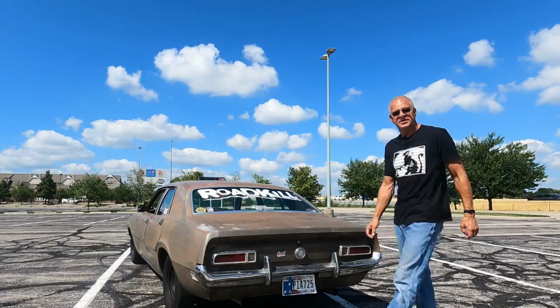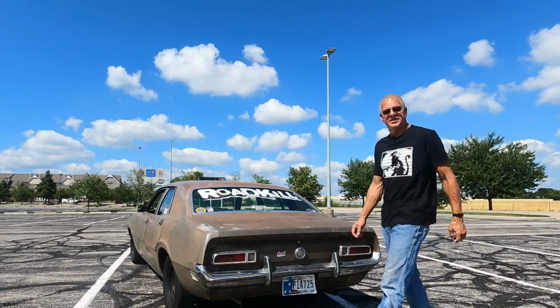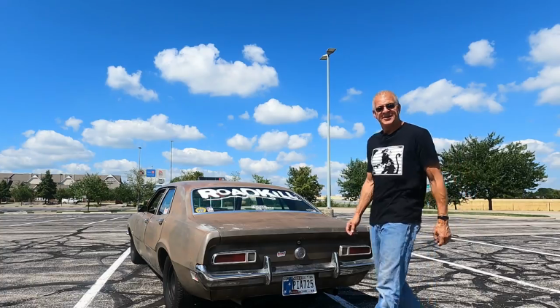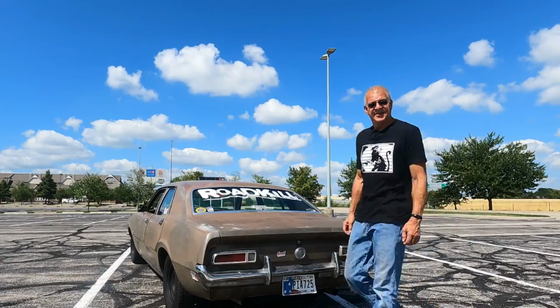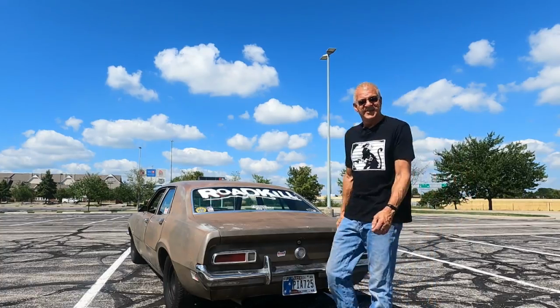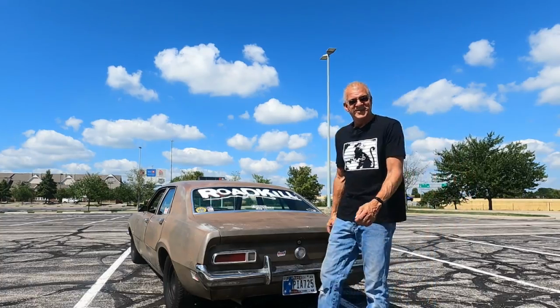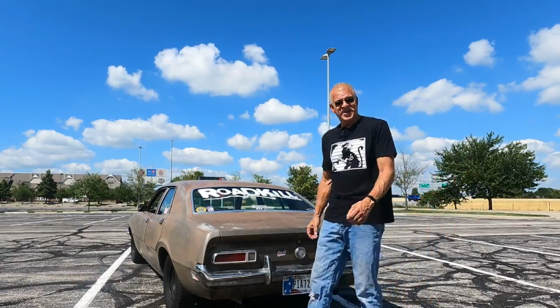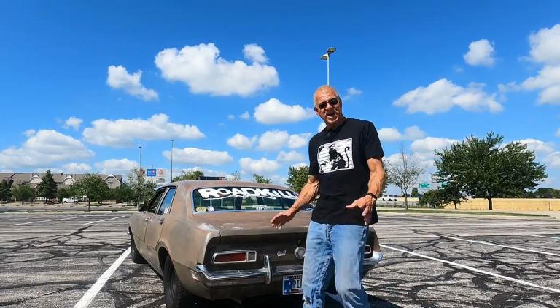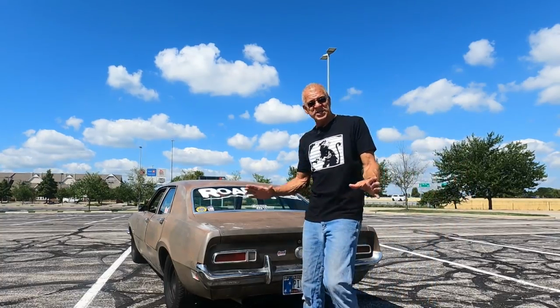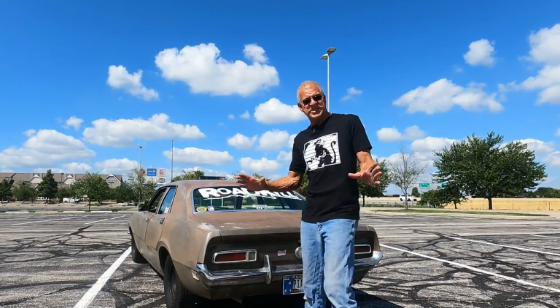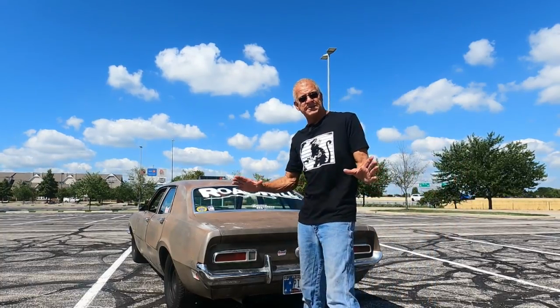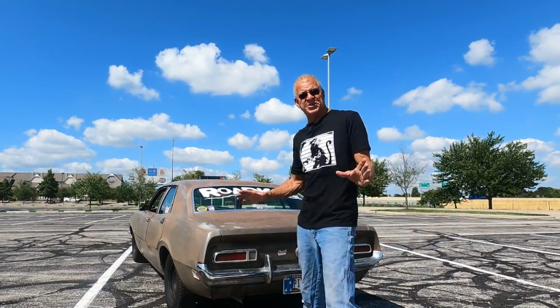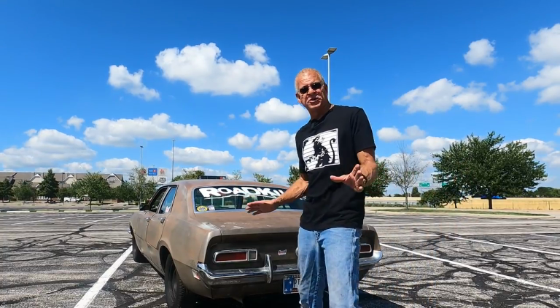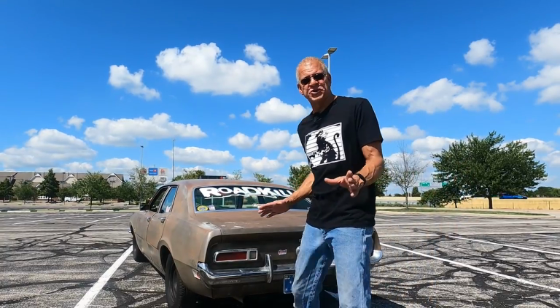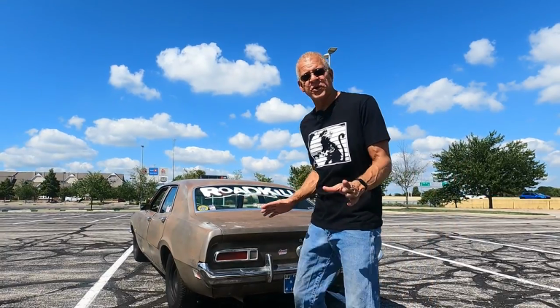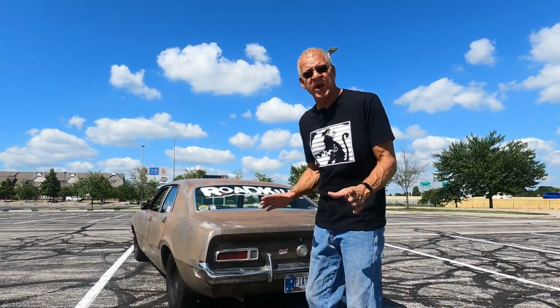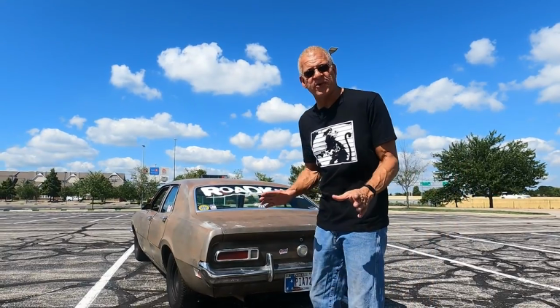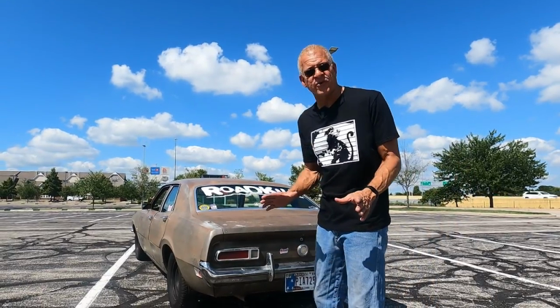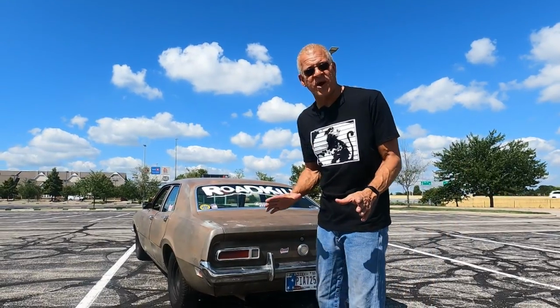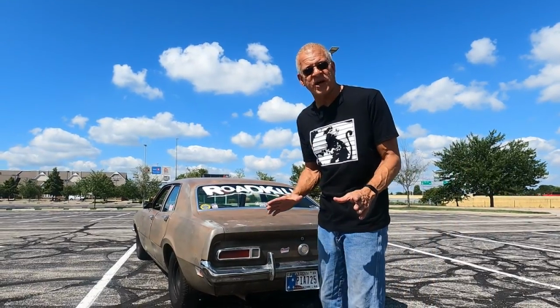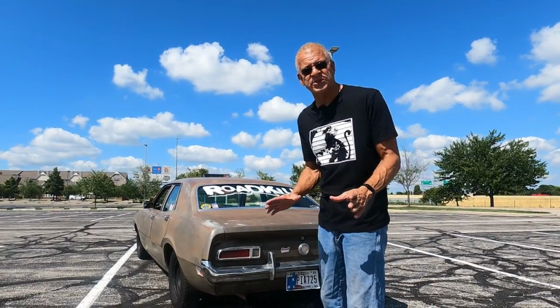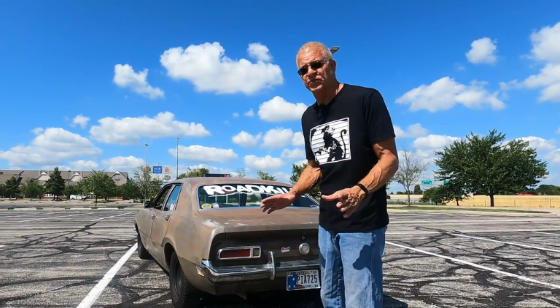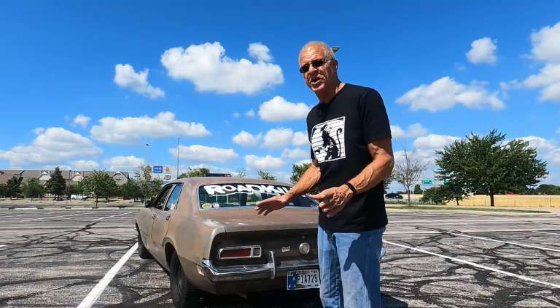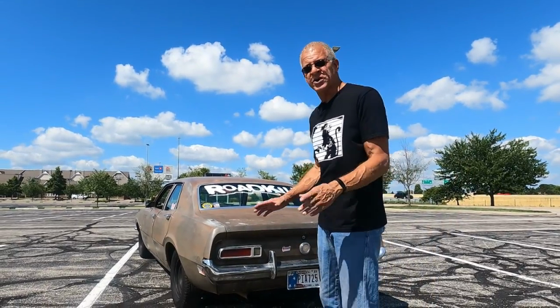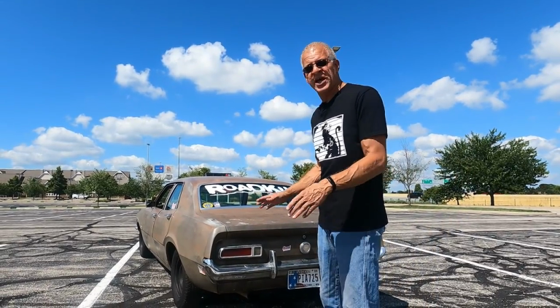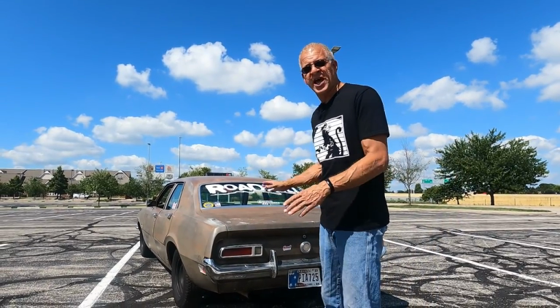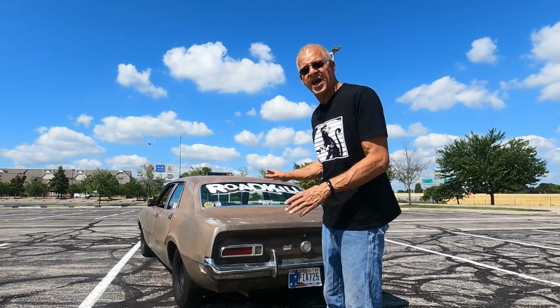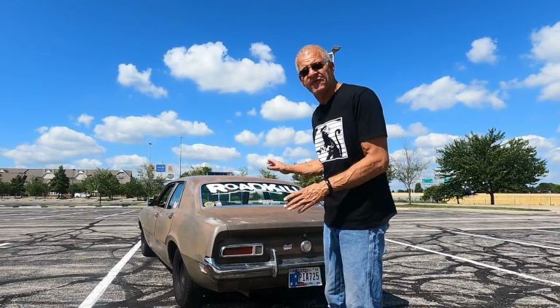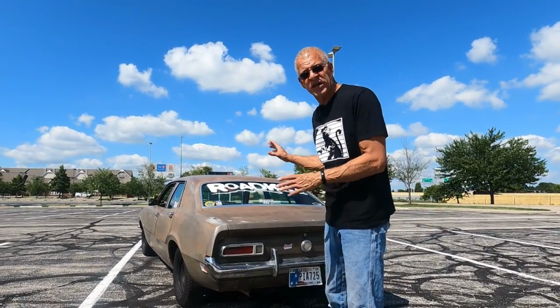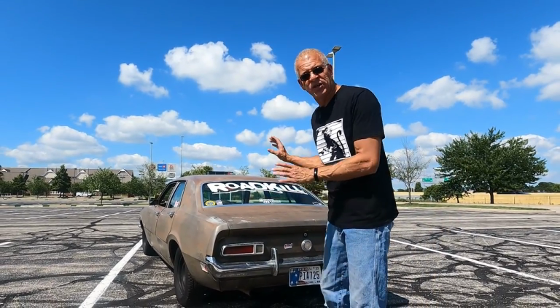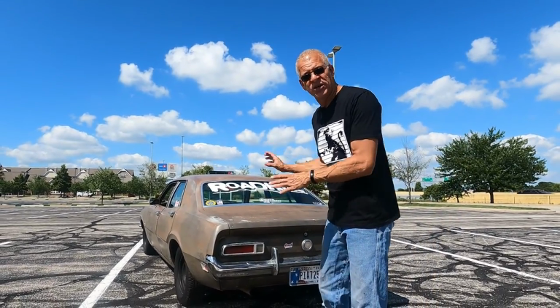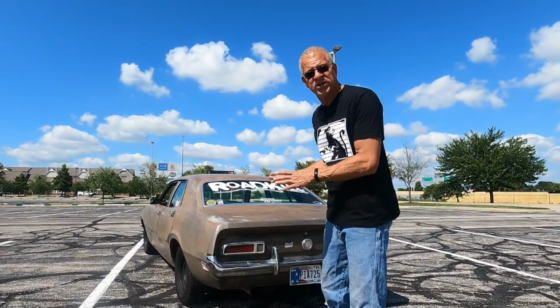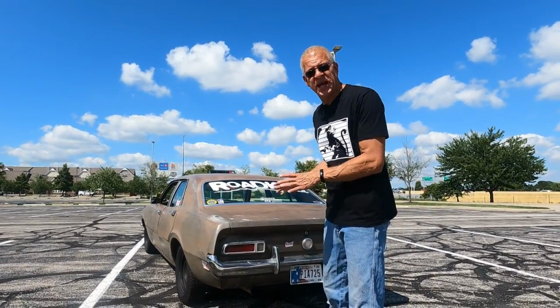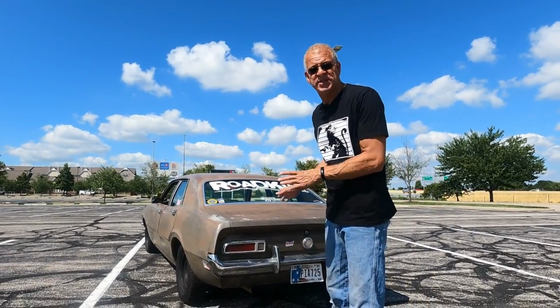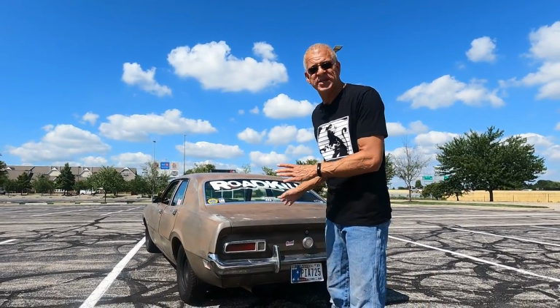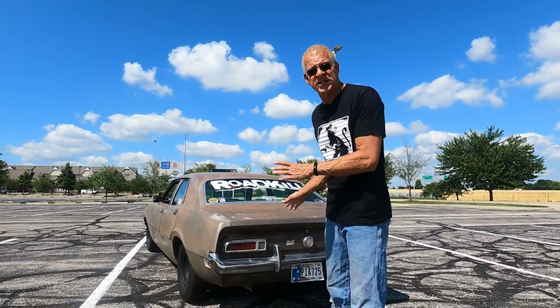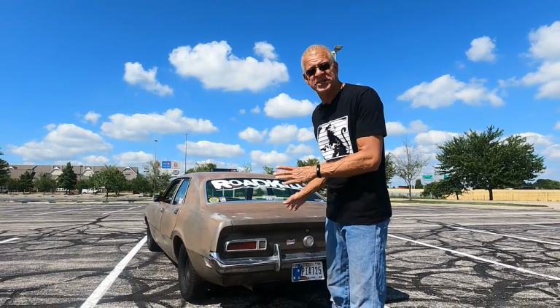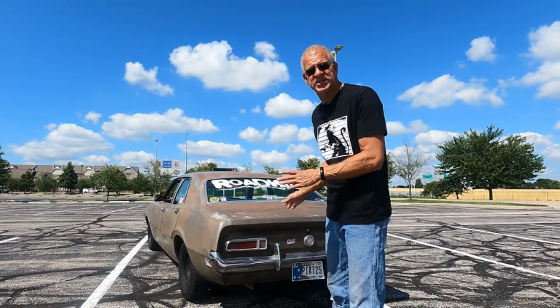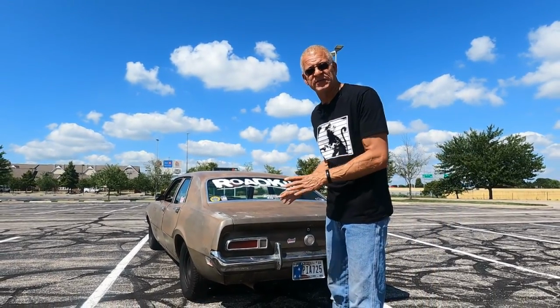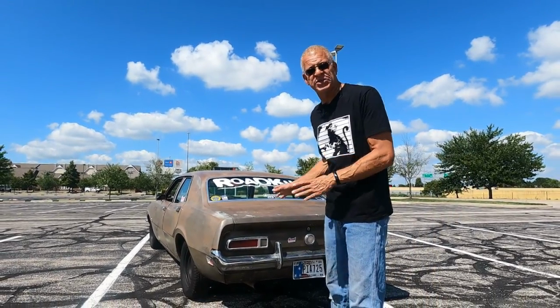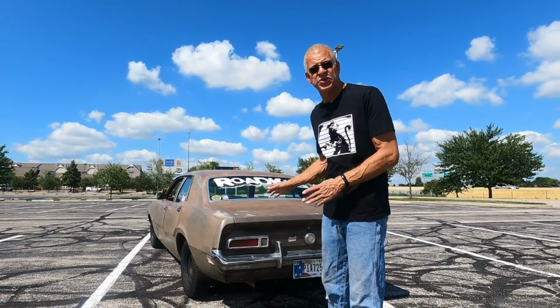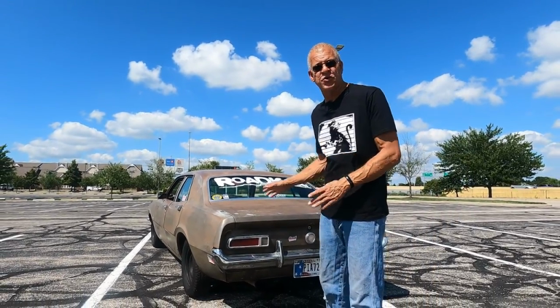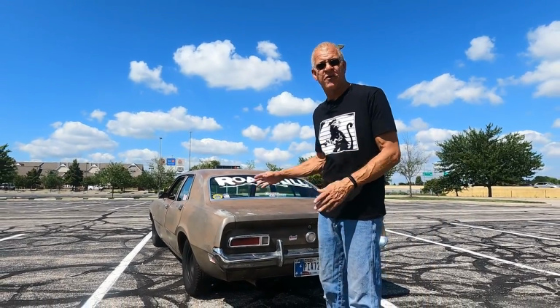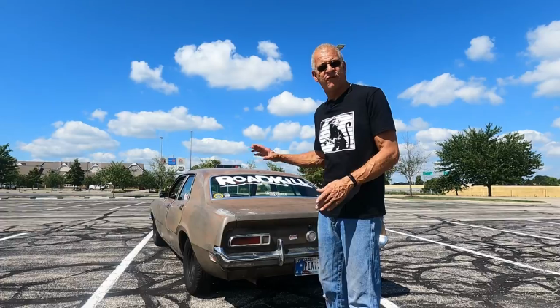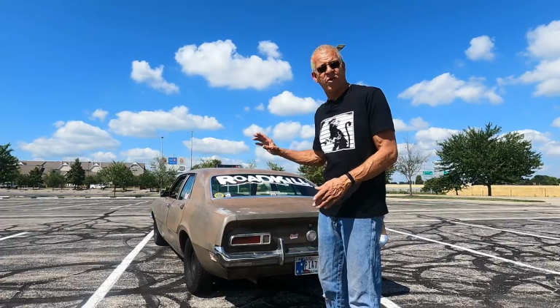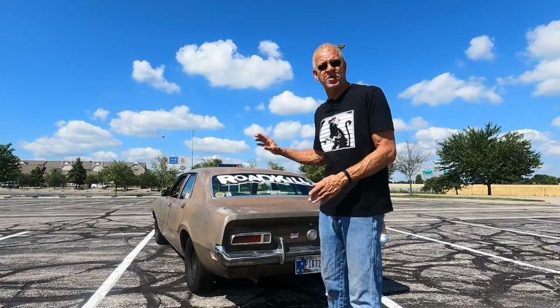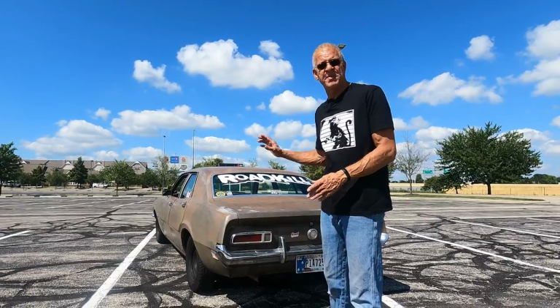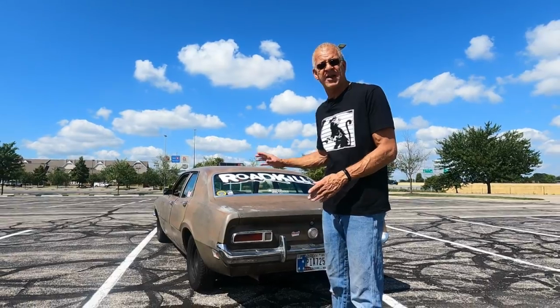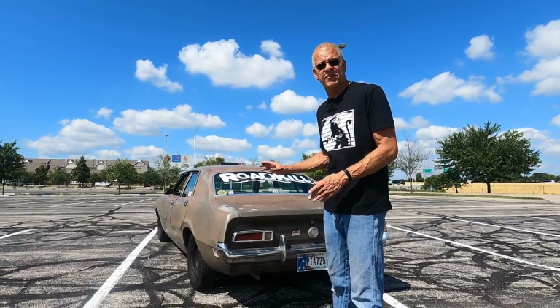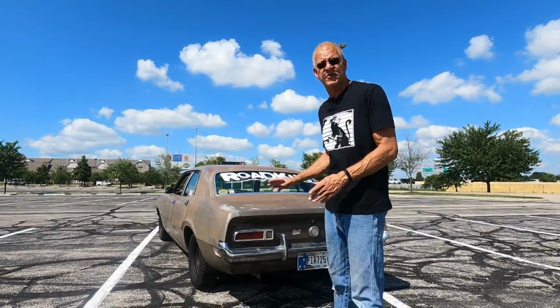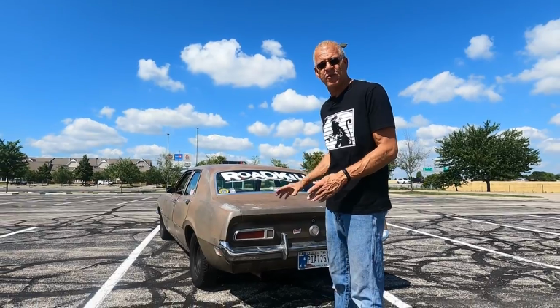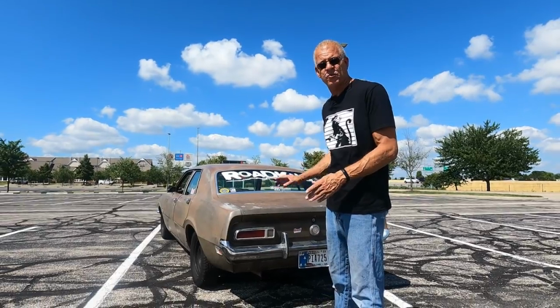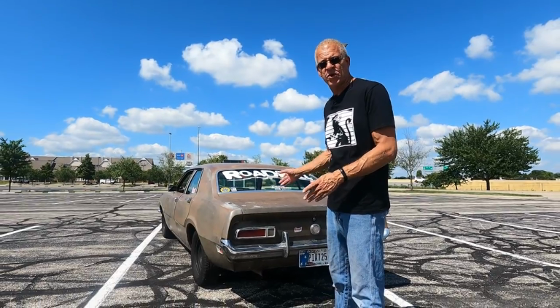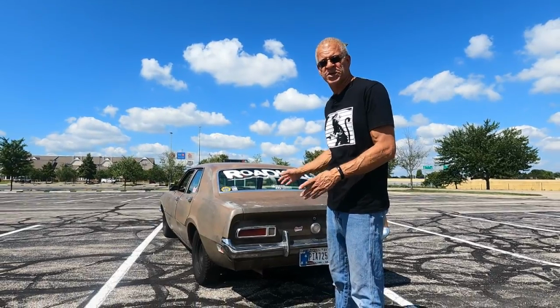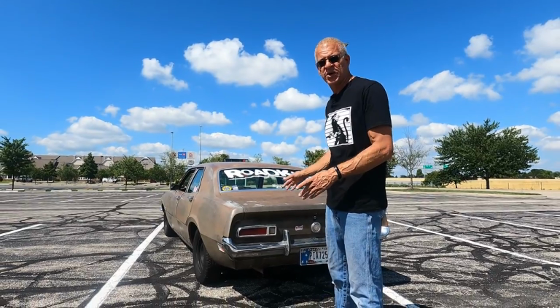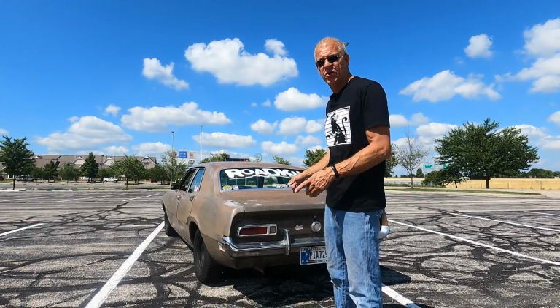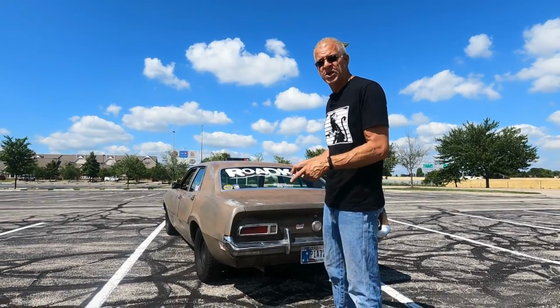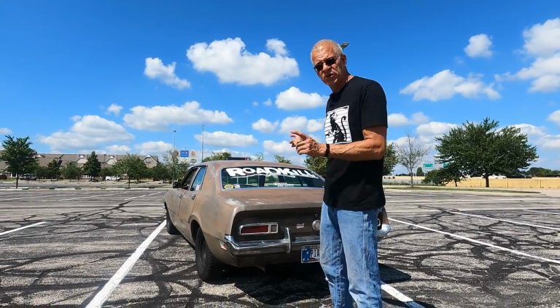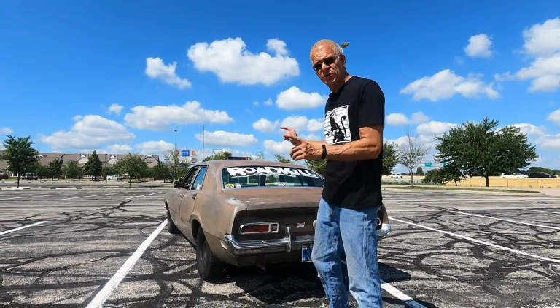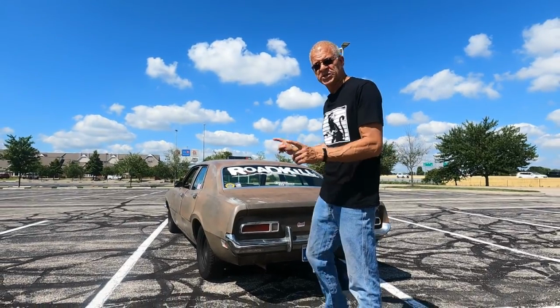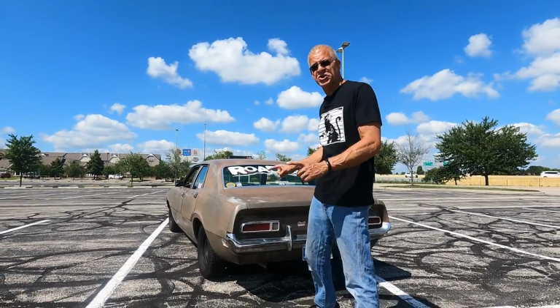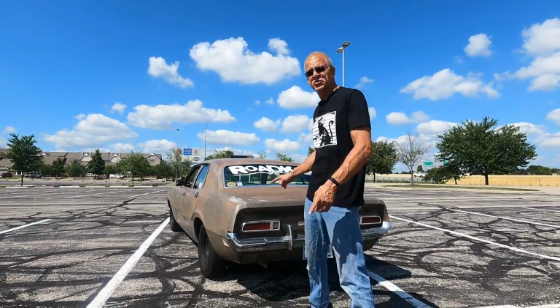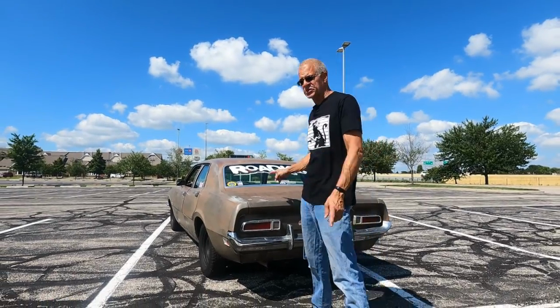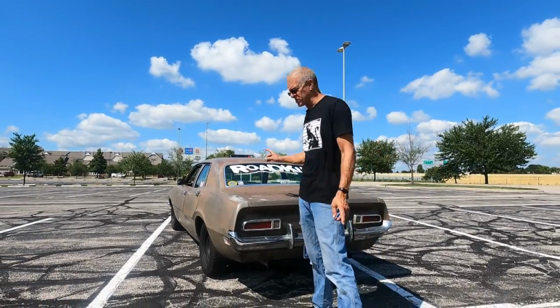On this episode of Street Rack Garage, we're going to have a look at the 1972 Ford Maverick from Roadkill, known as Goose.